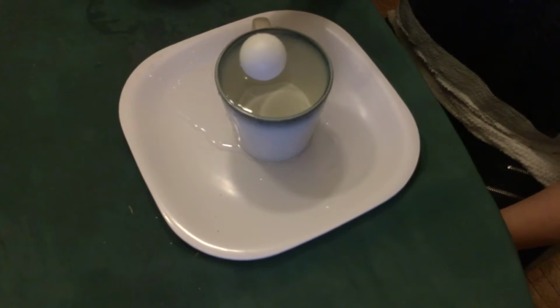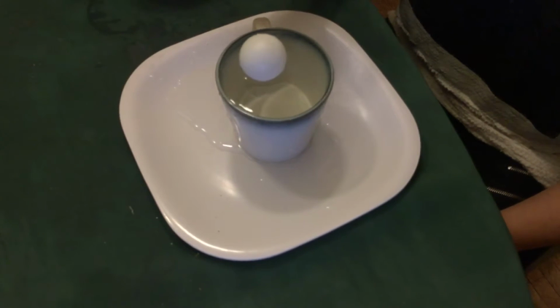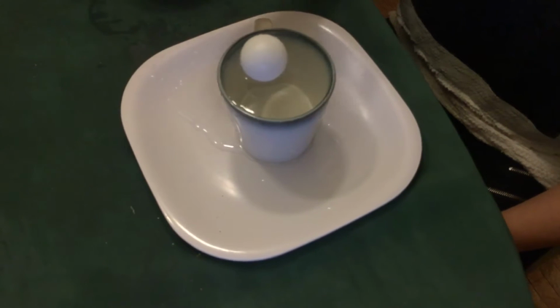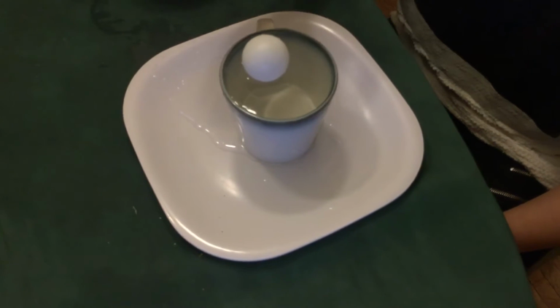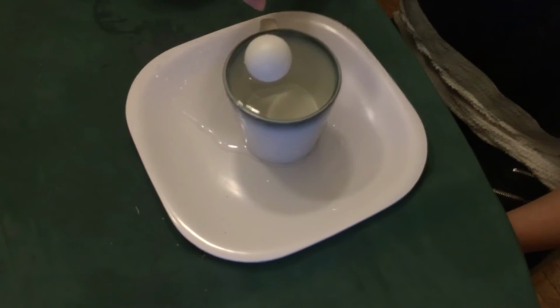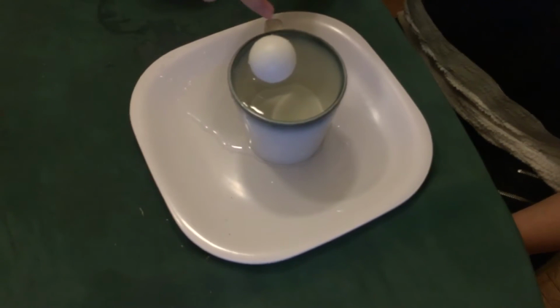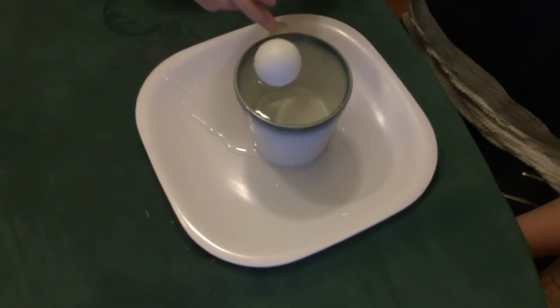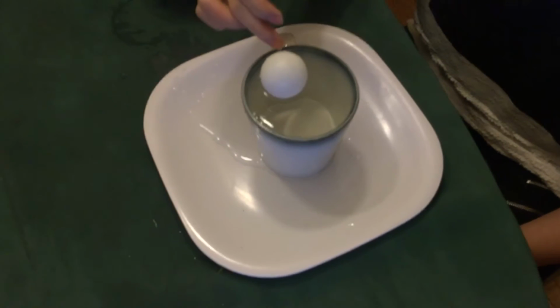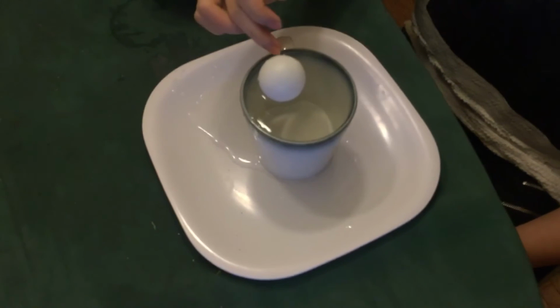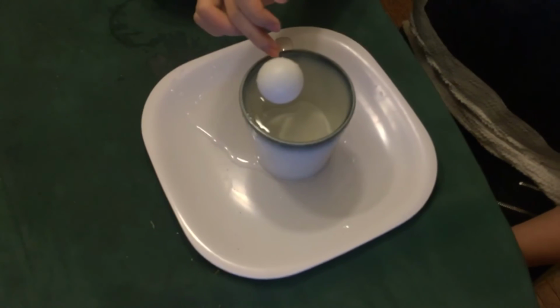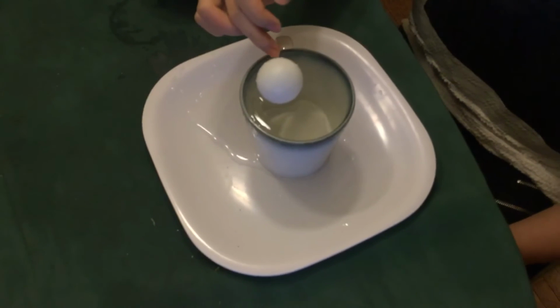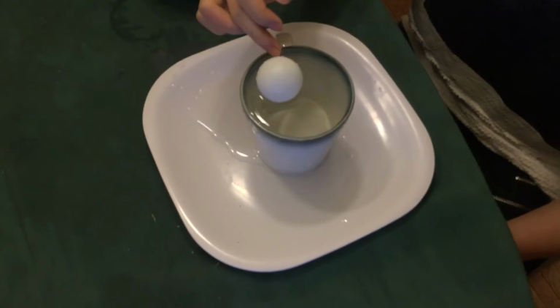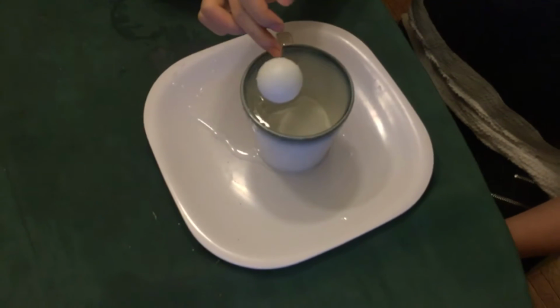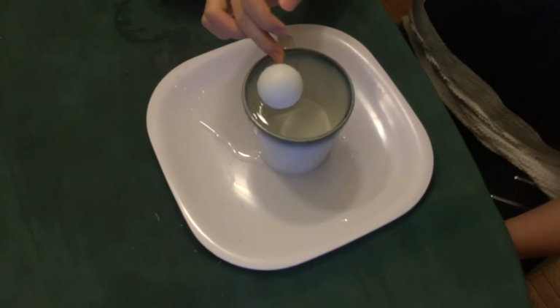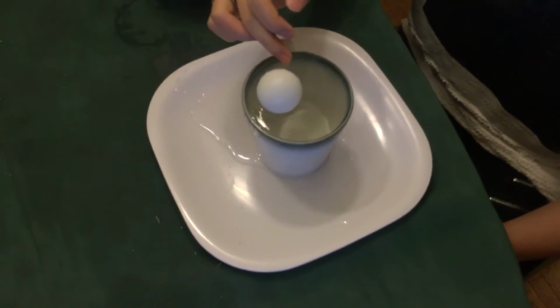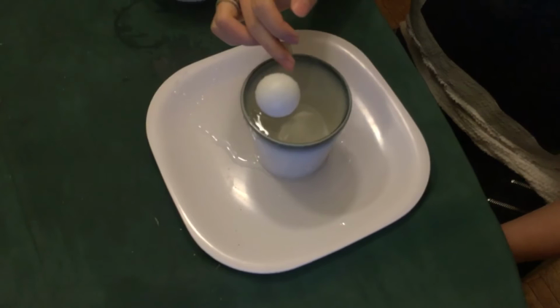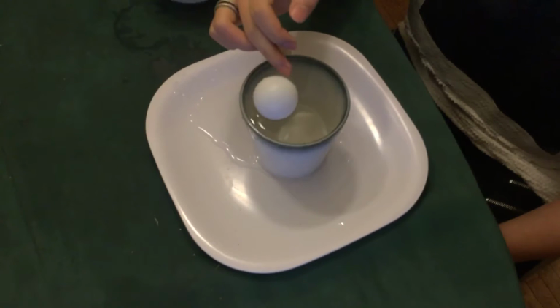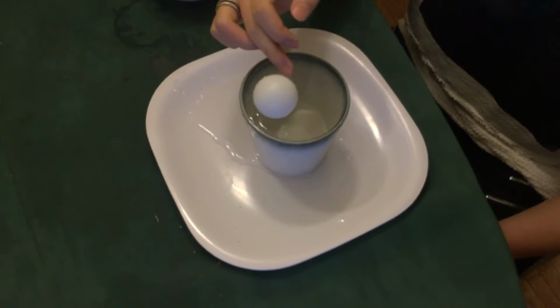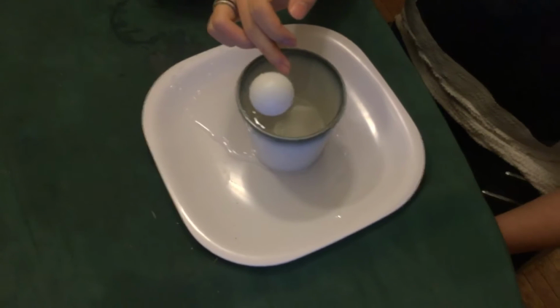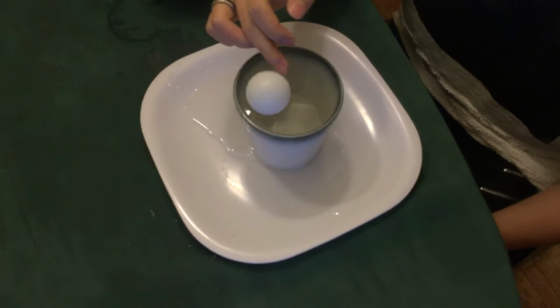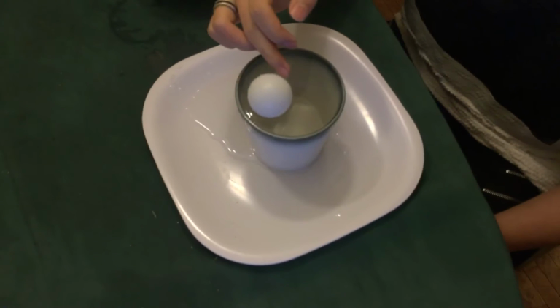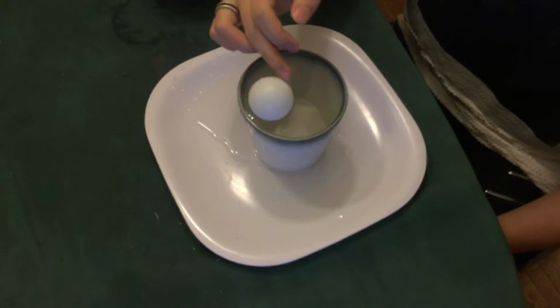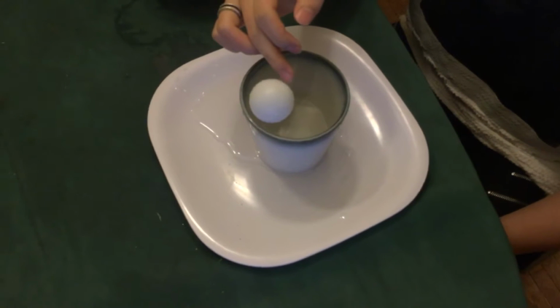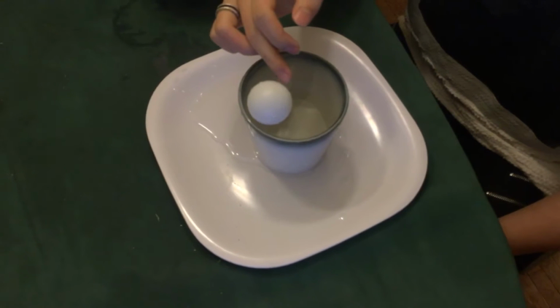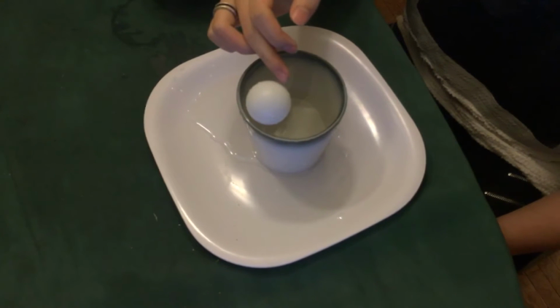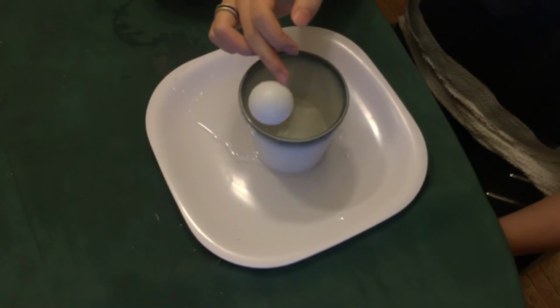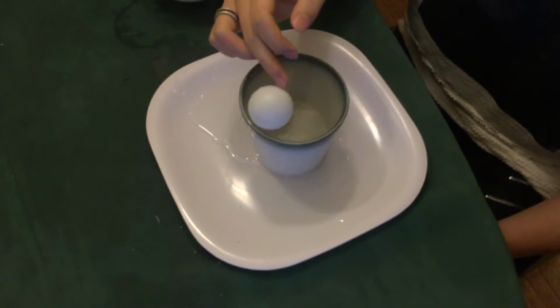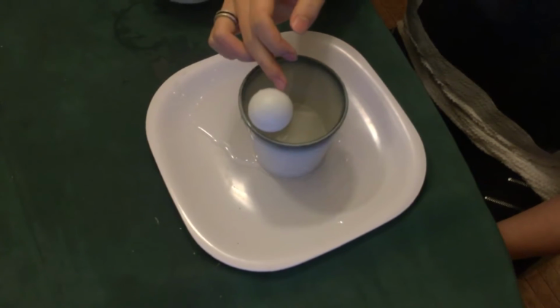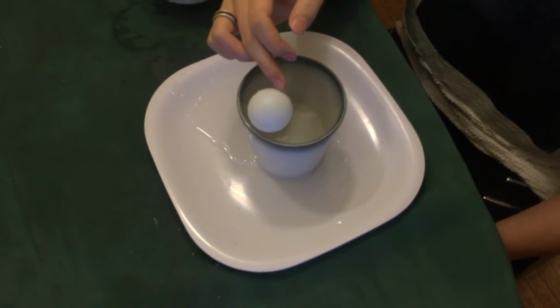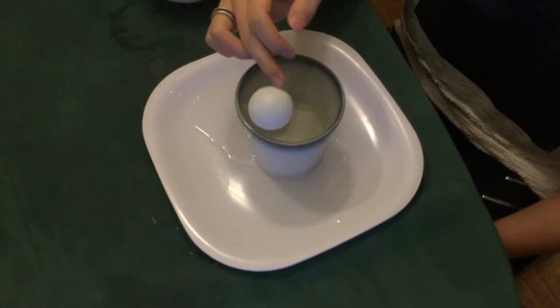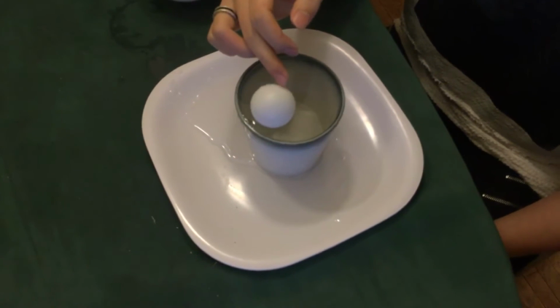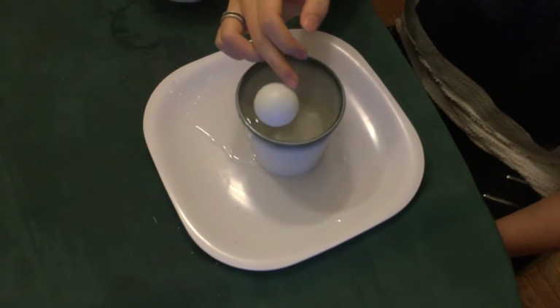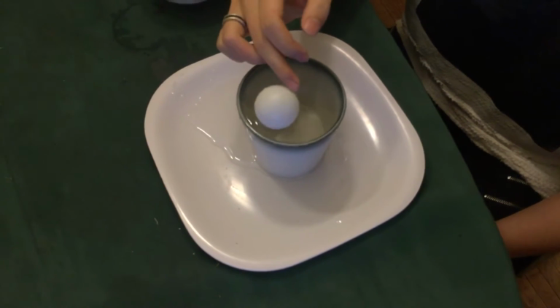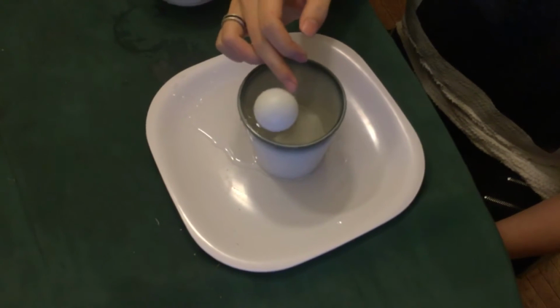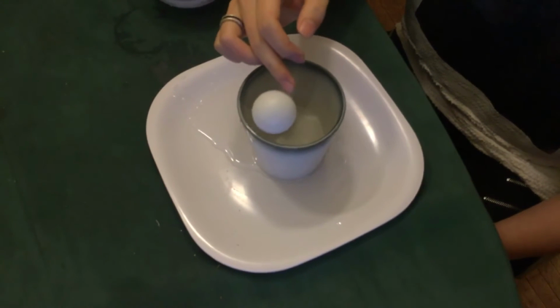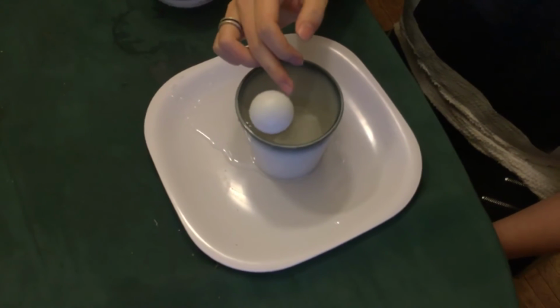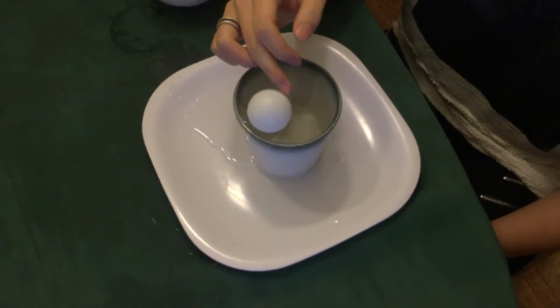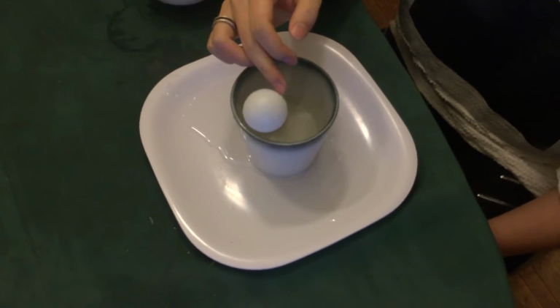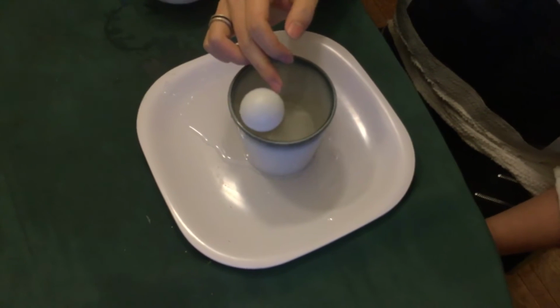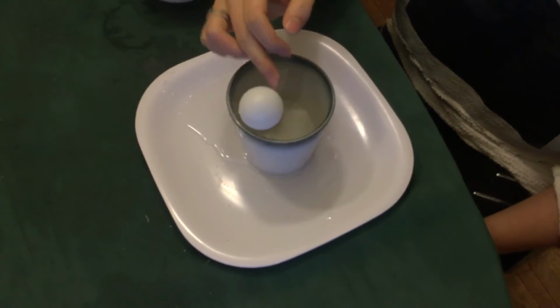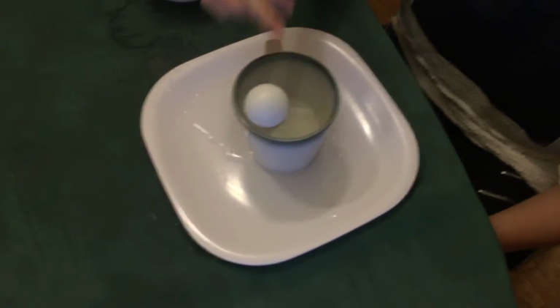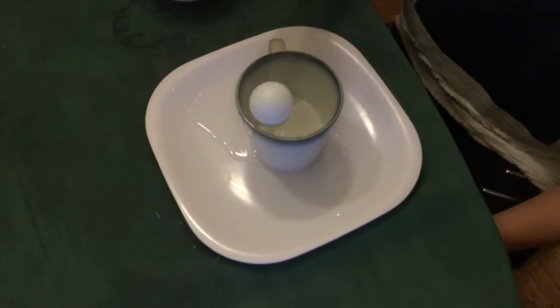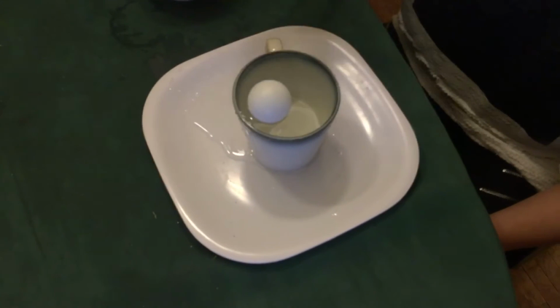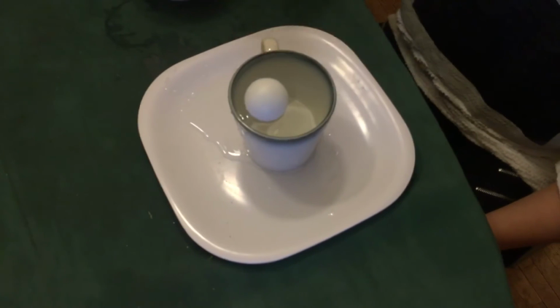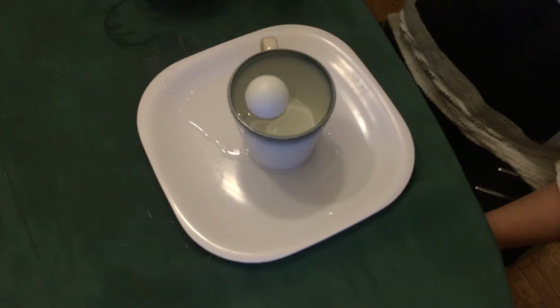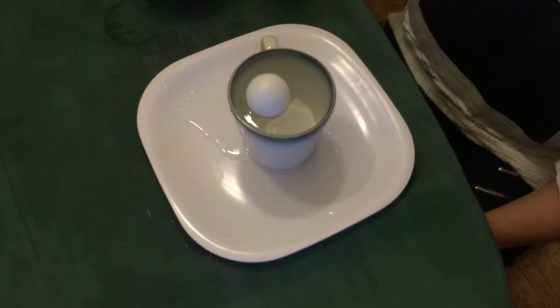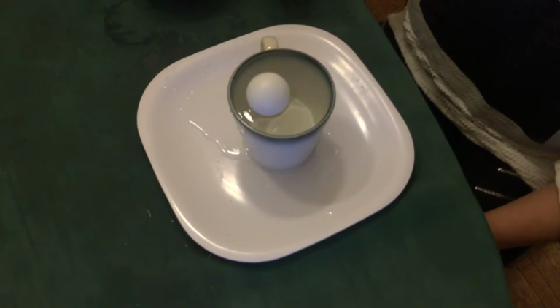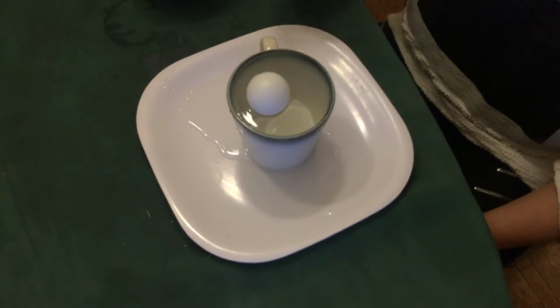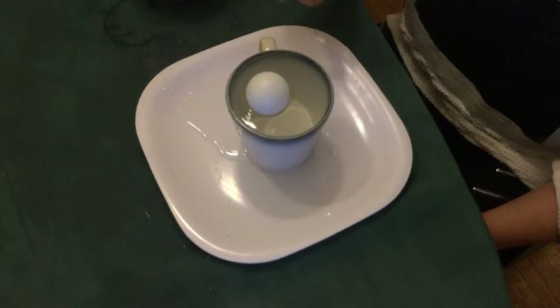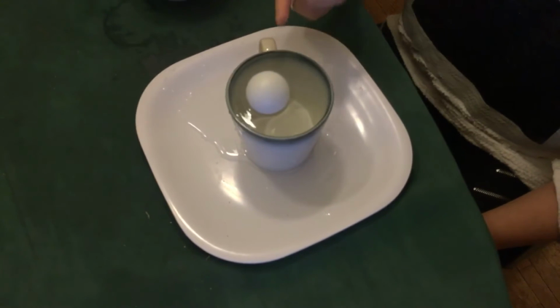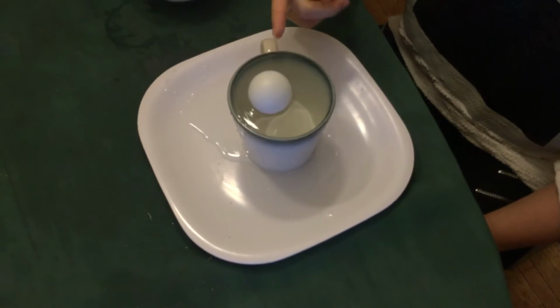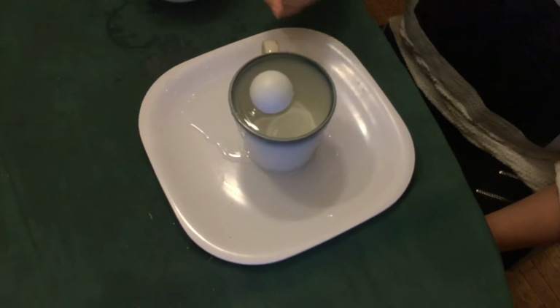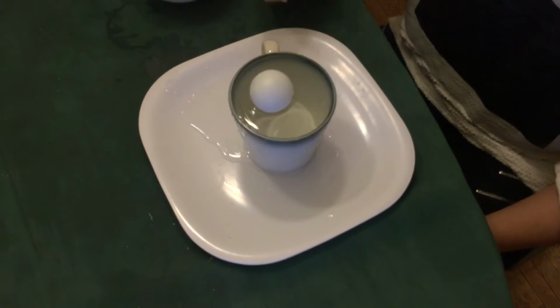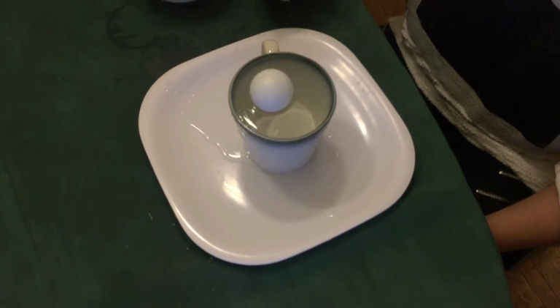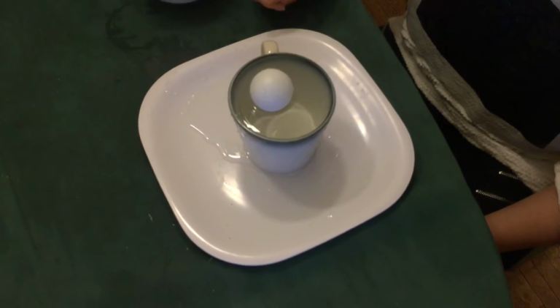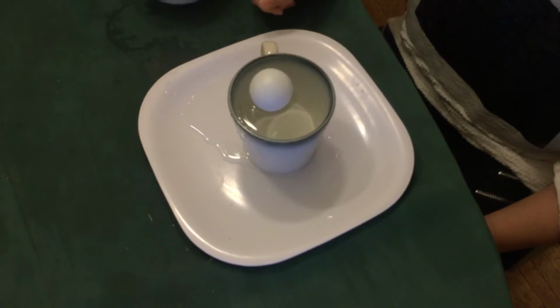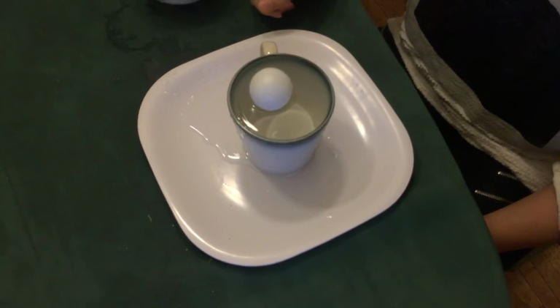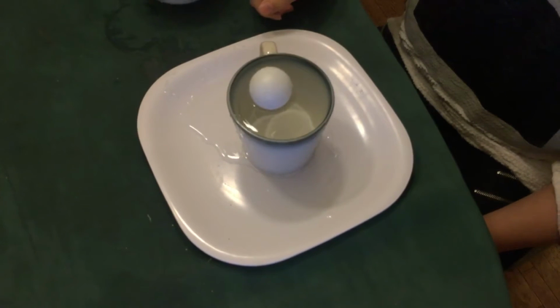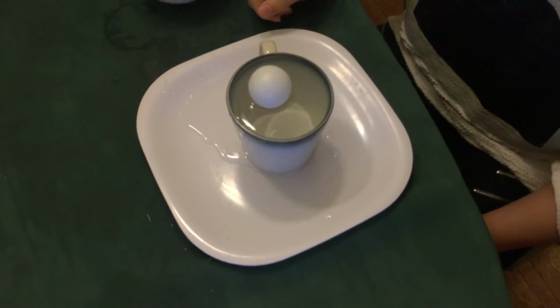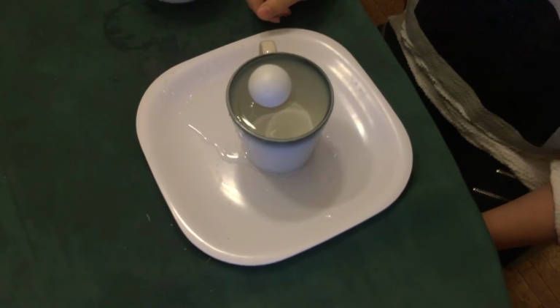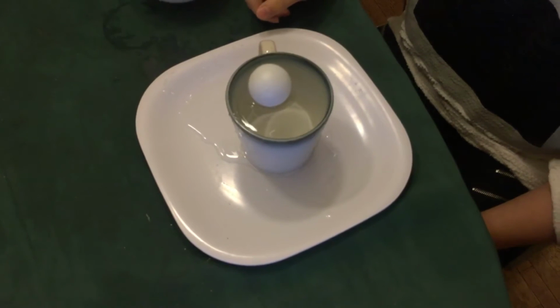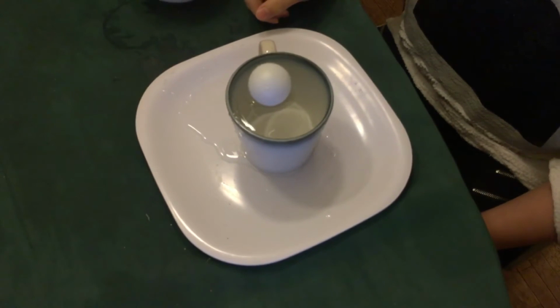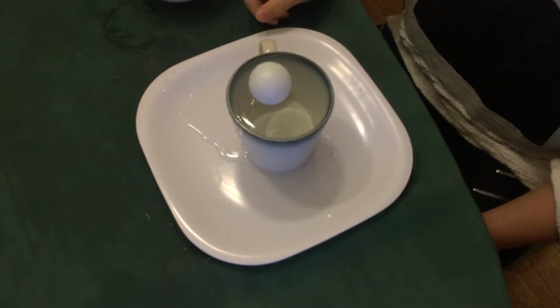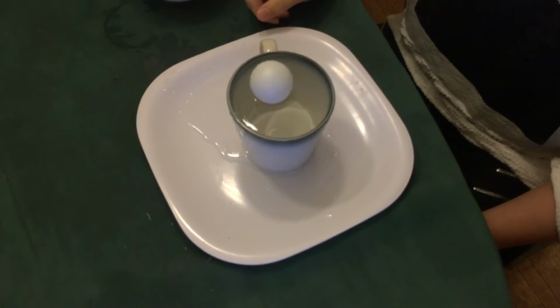Now, let me try to put it at the side of the cup. It will still come to the middle.